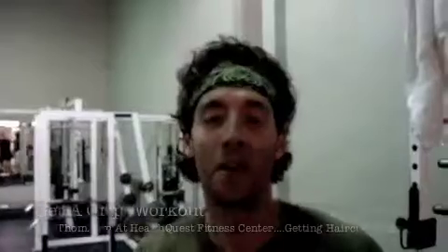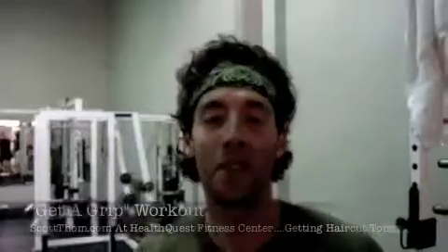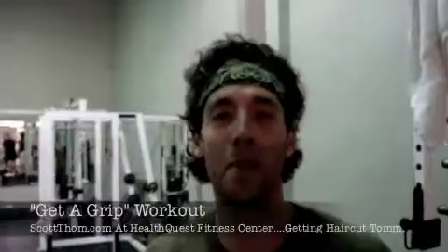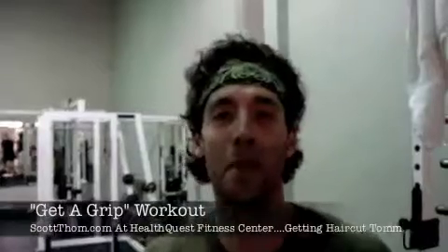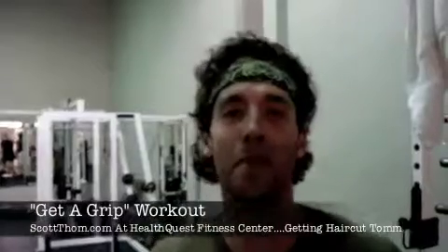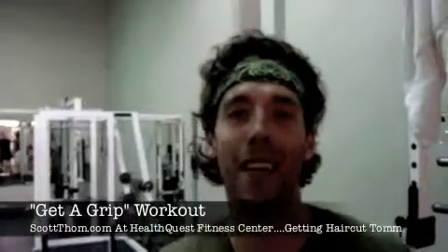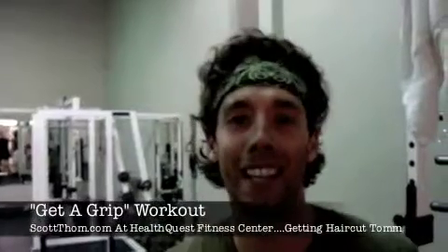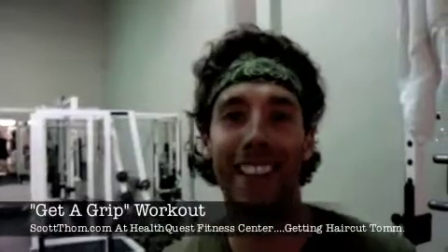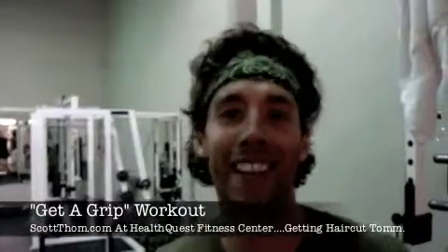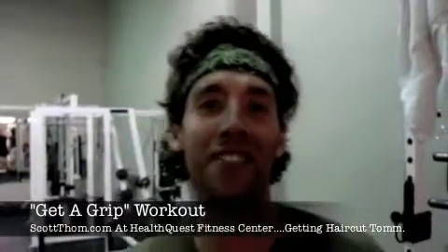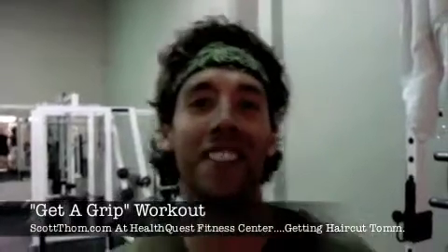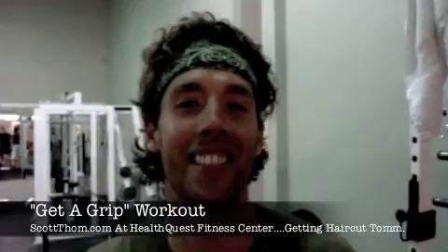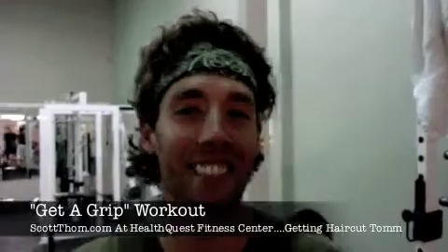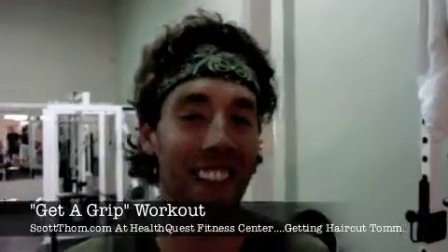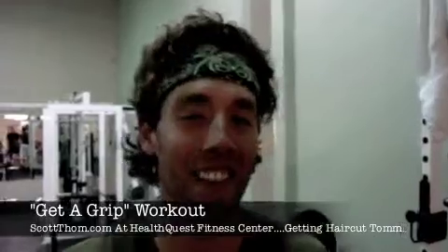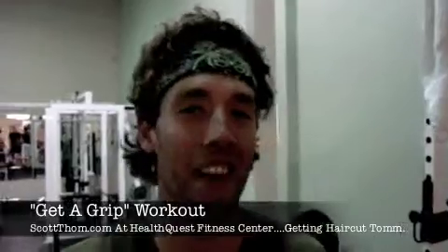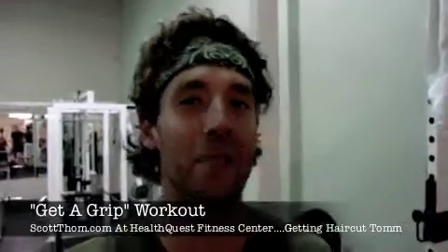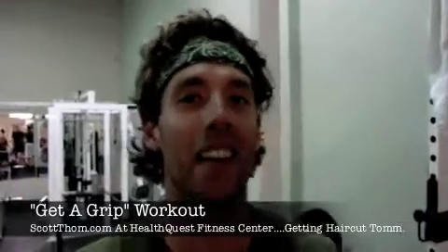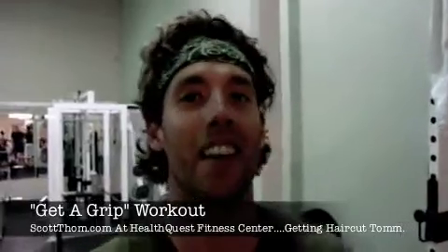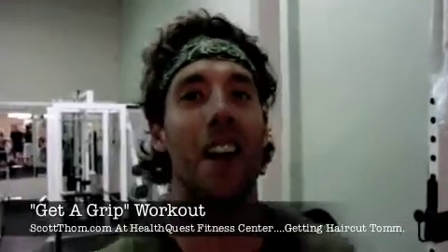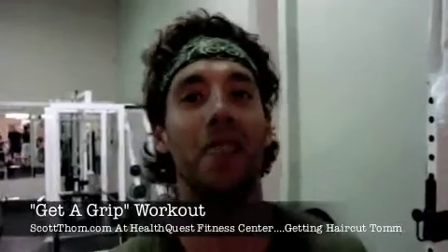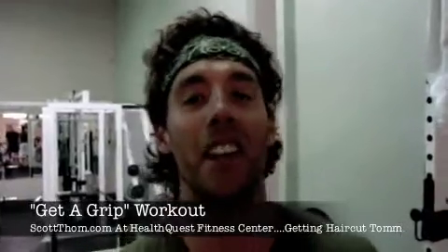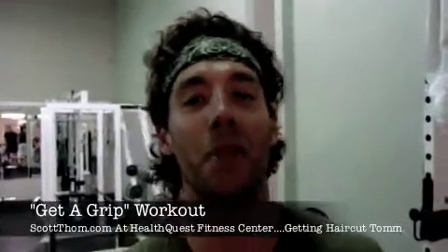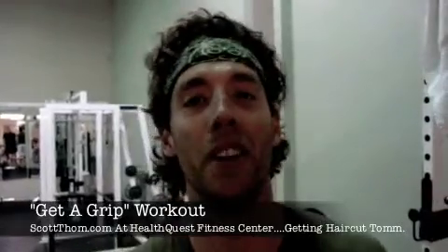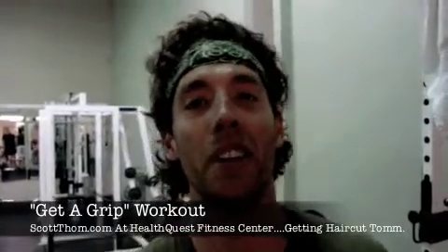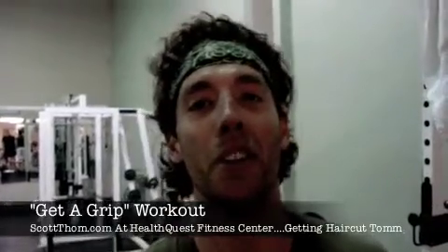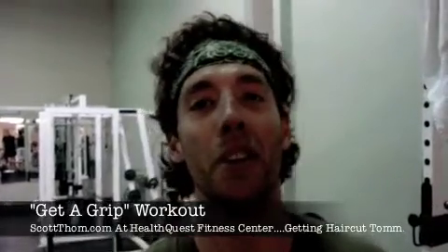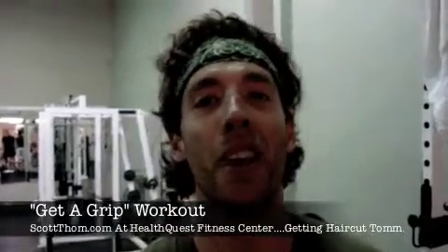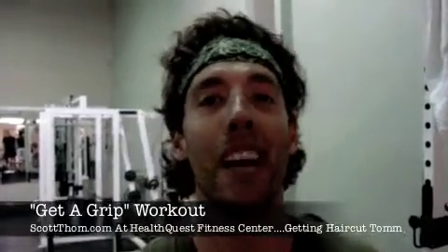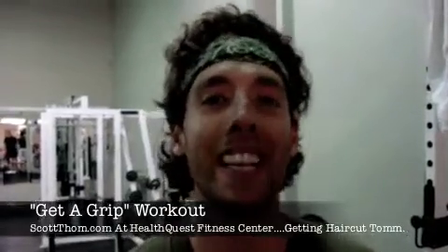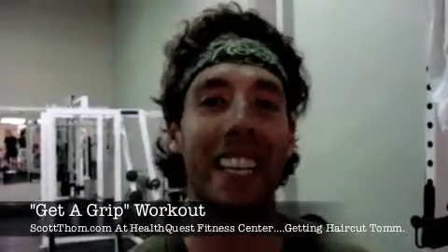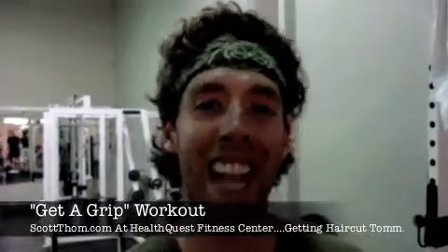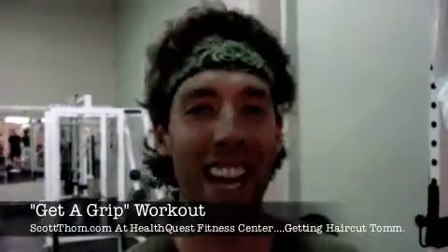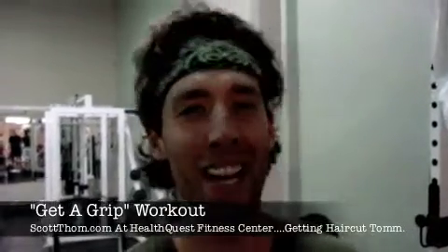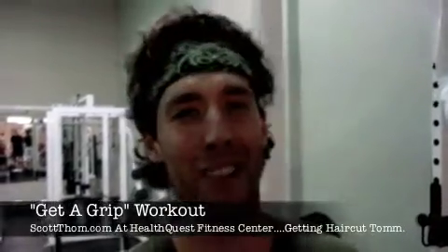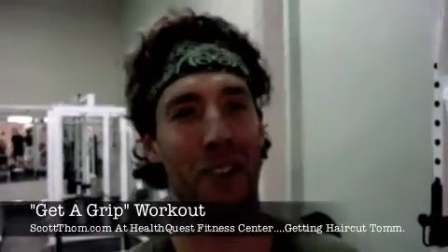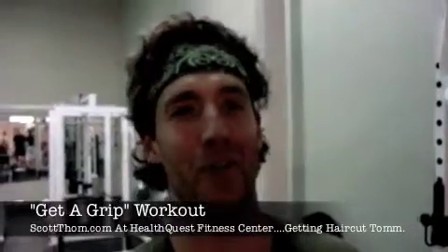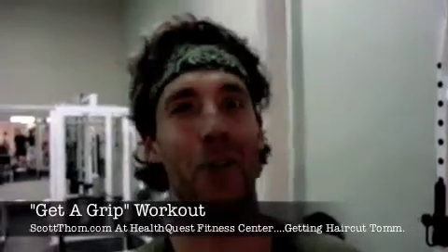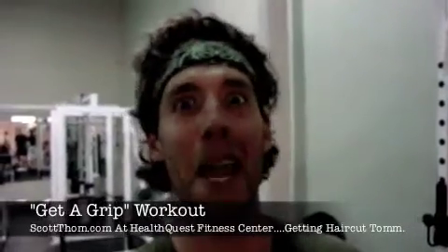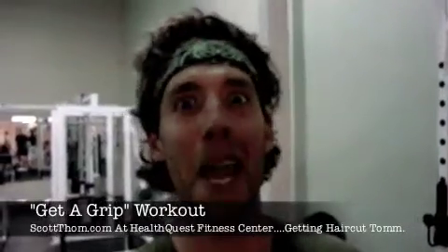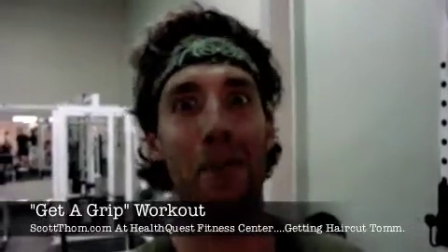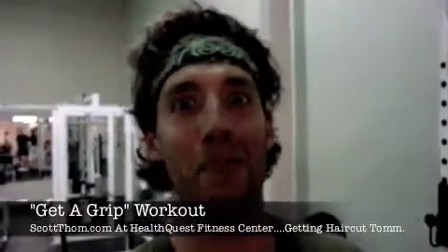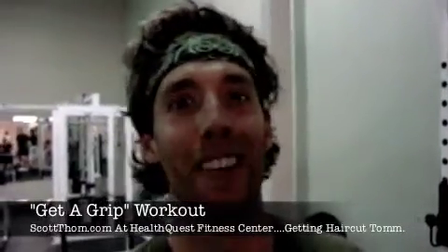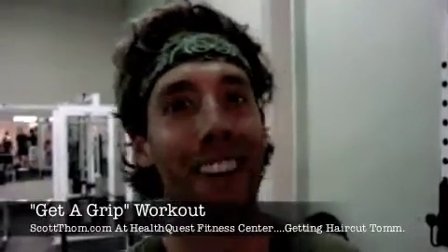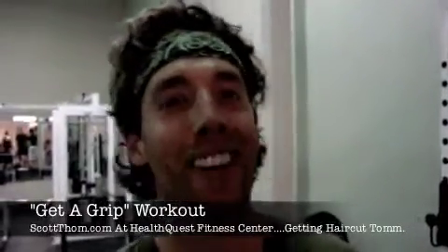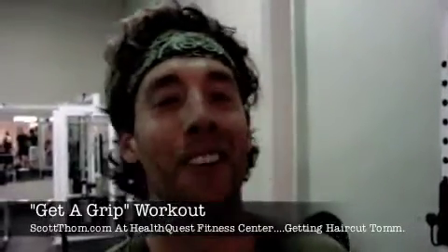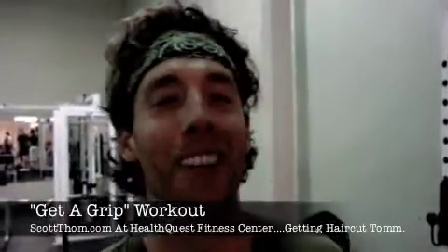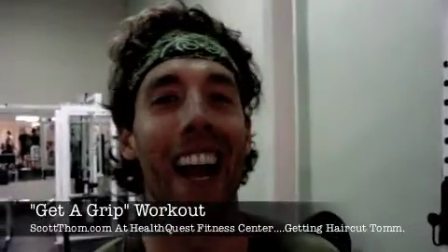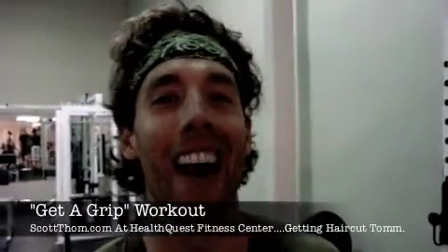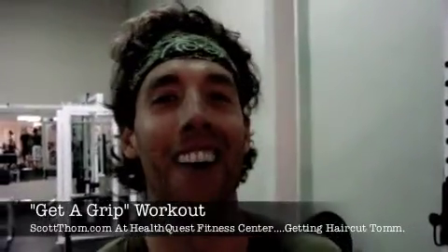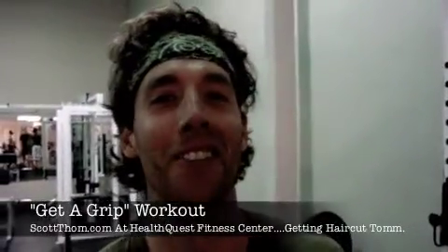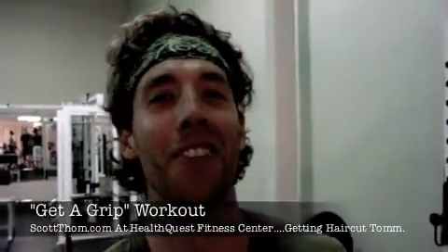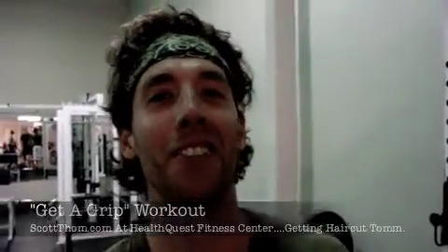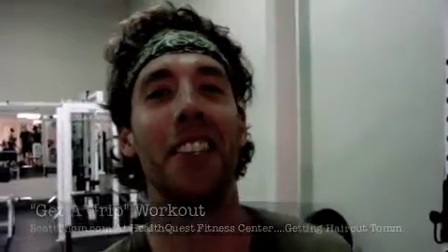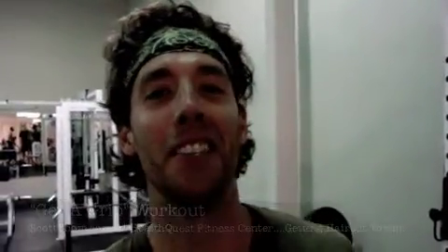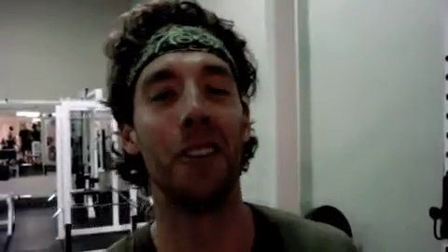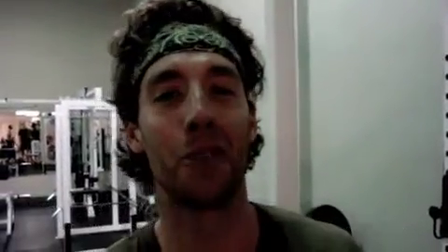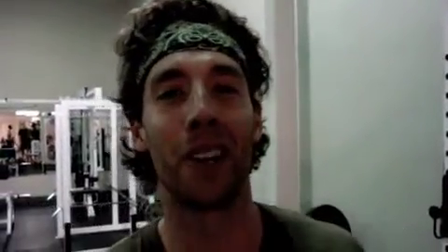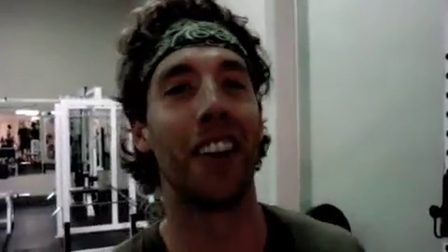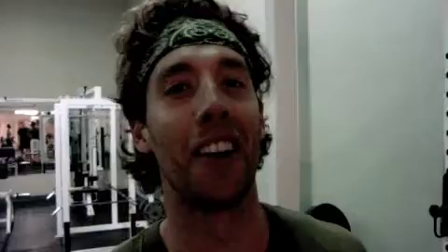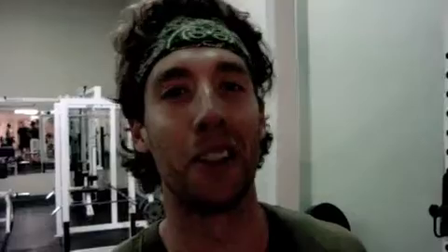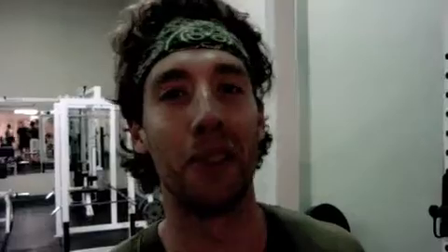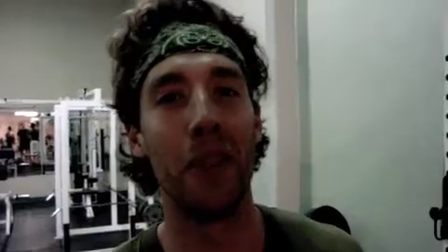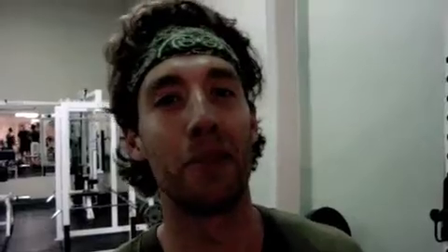What's up everybody, thanks for visiting scottthombe.com. Today we're going to do a get a grip workout — we're going to work on our grip strength.